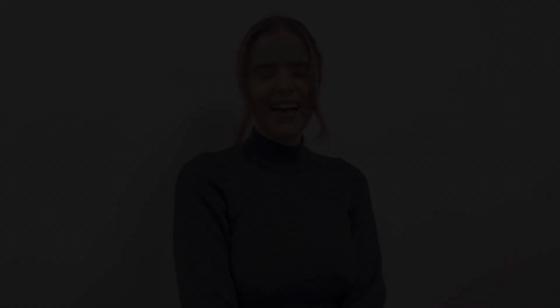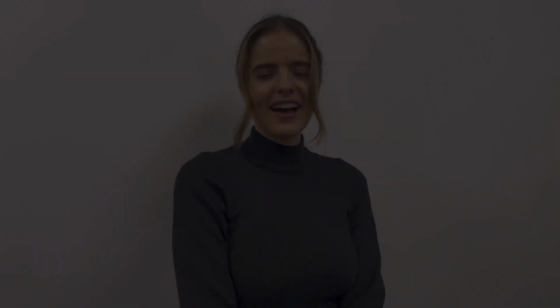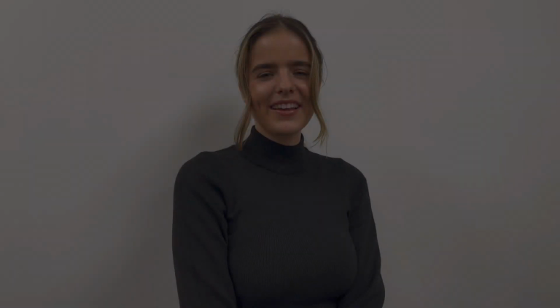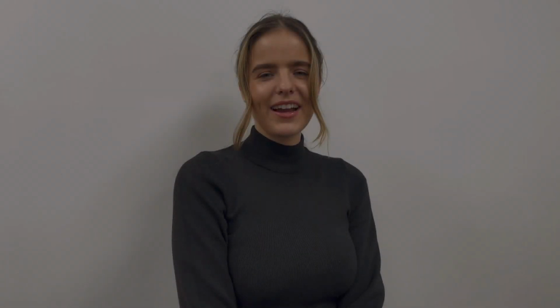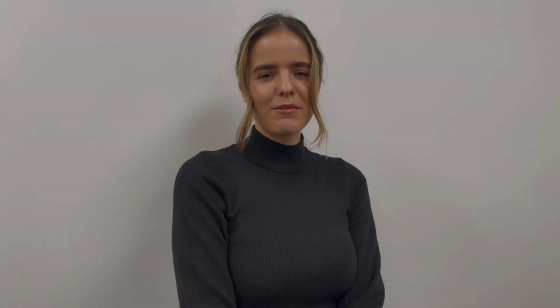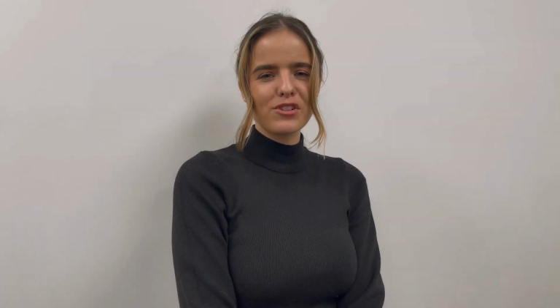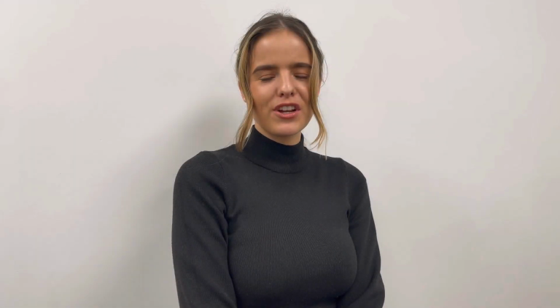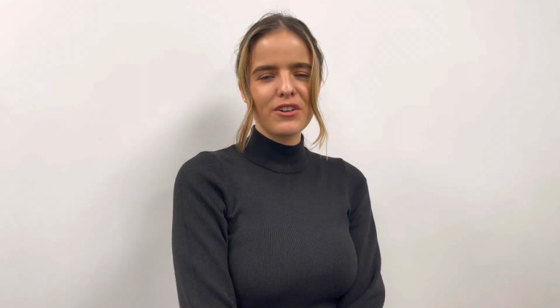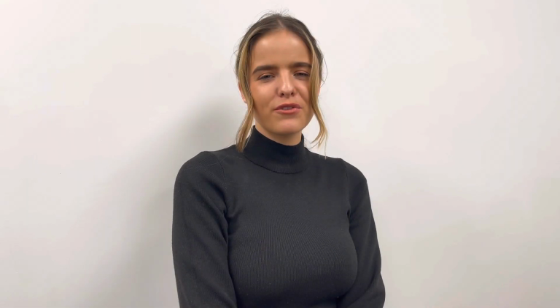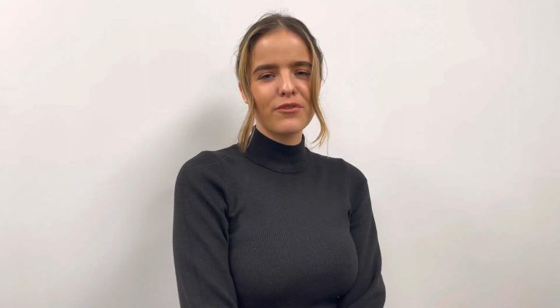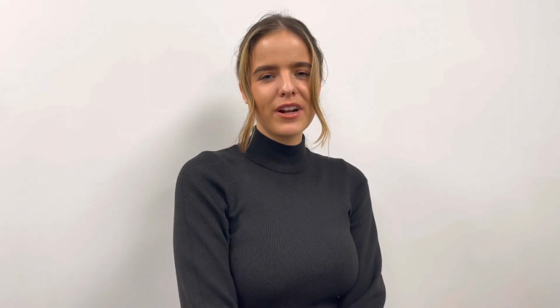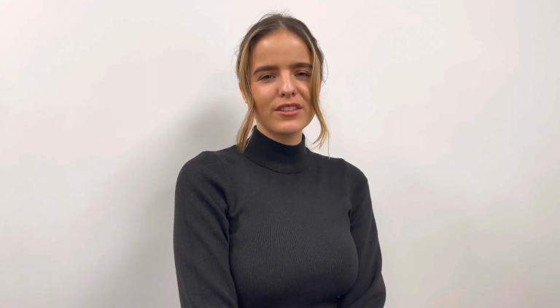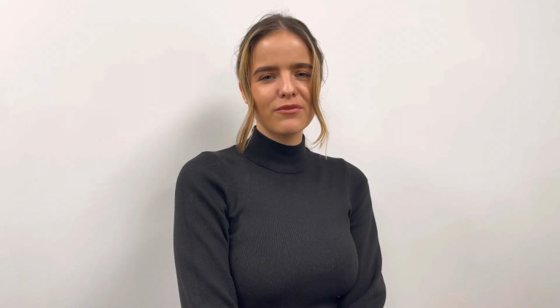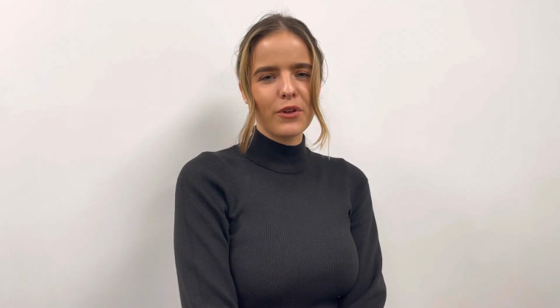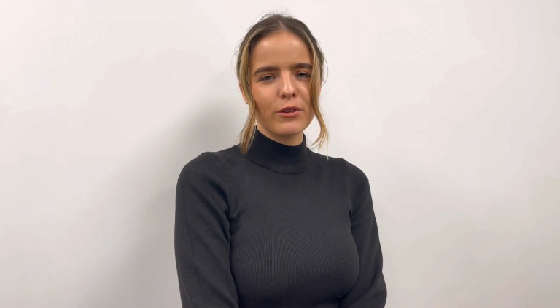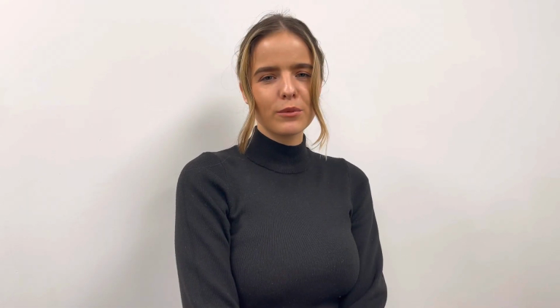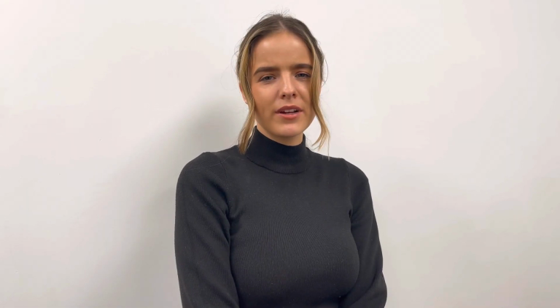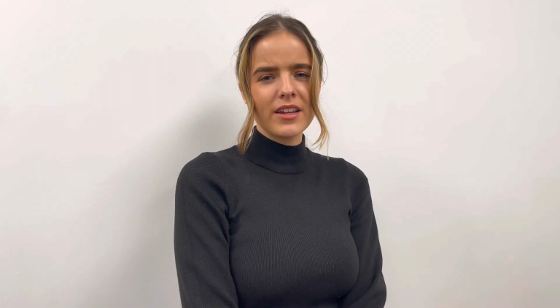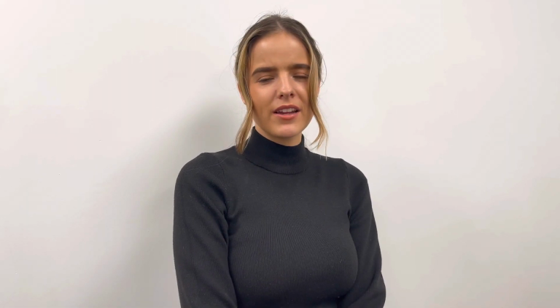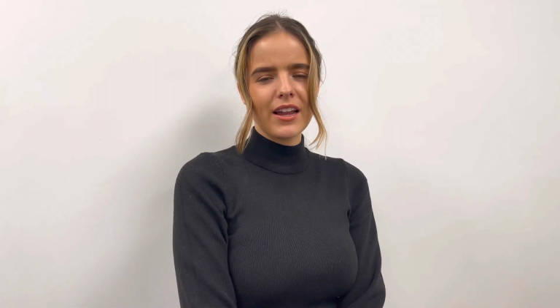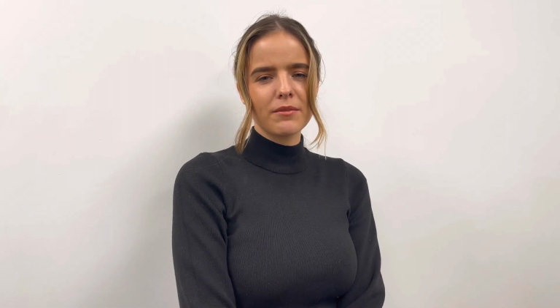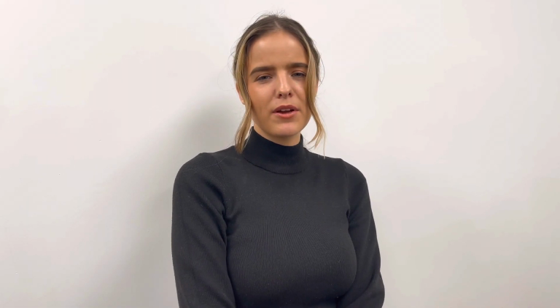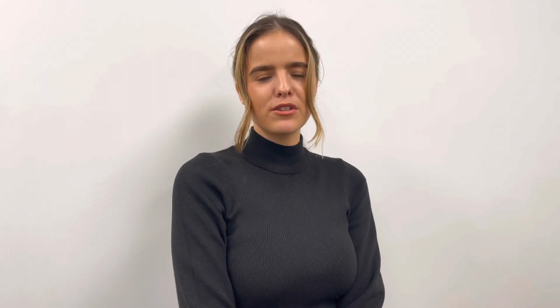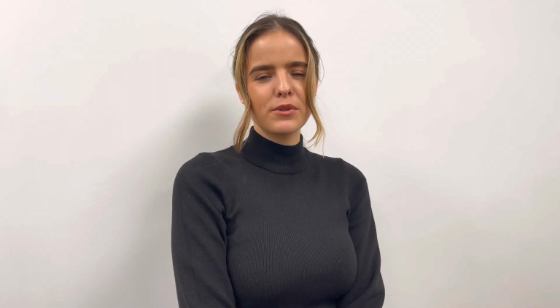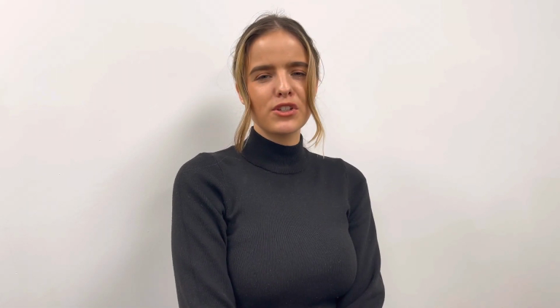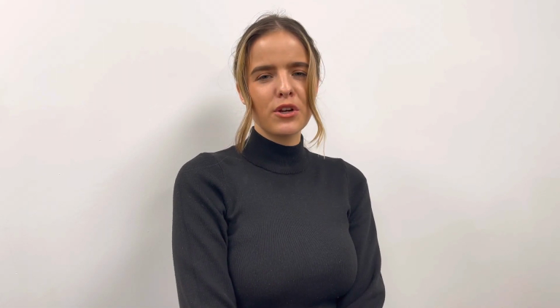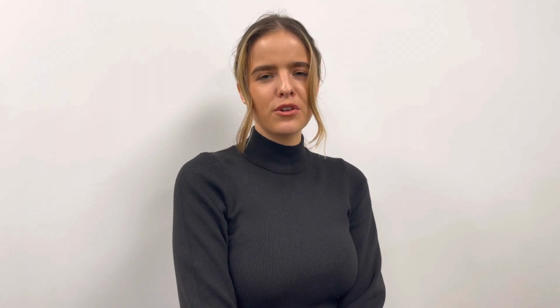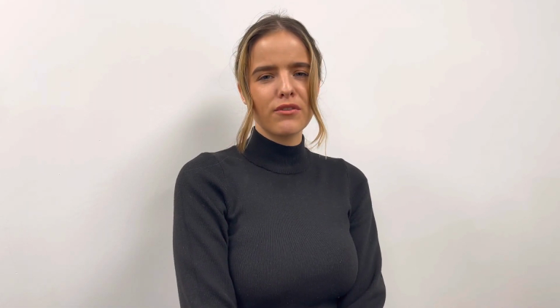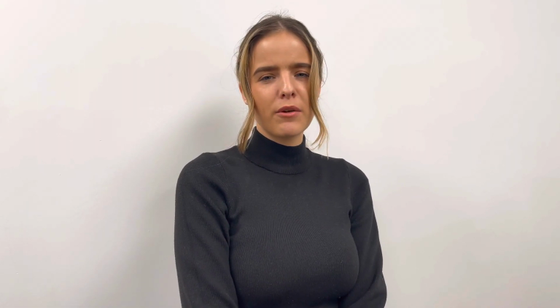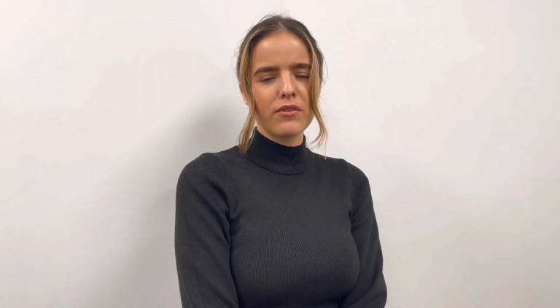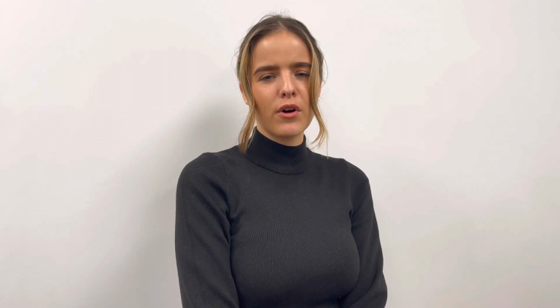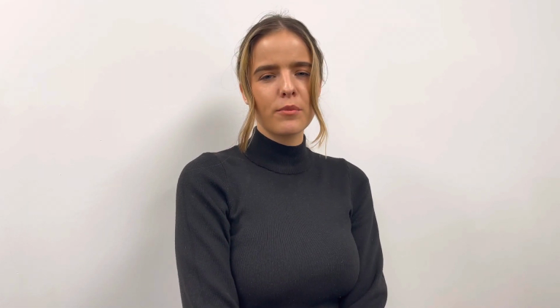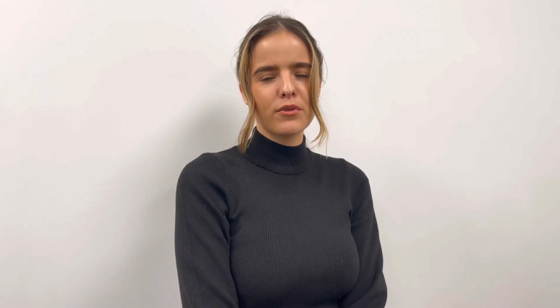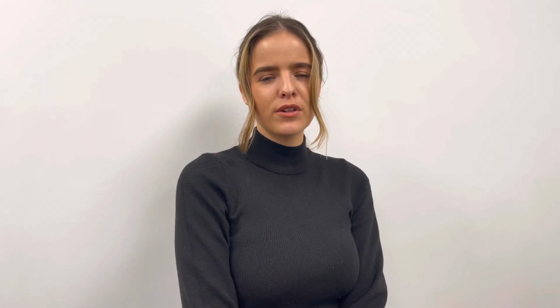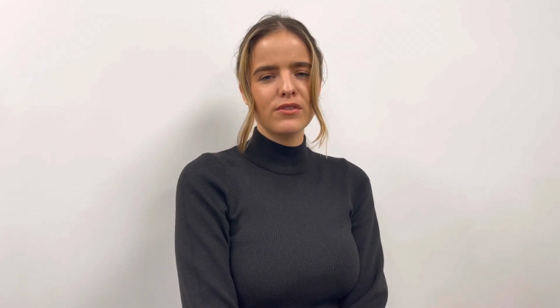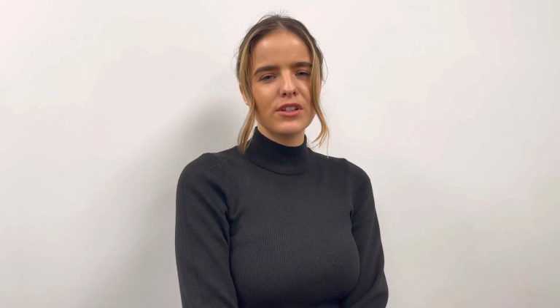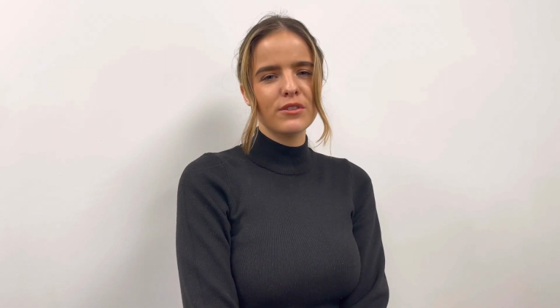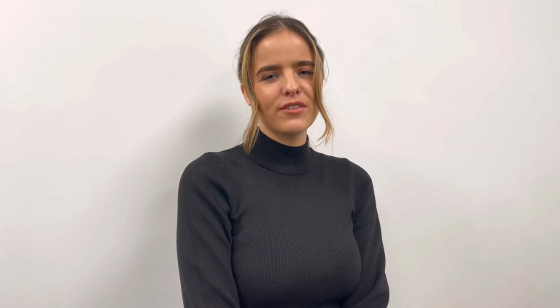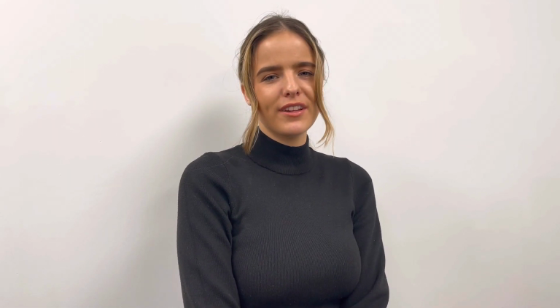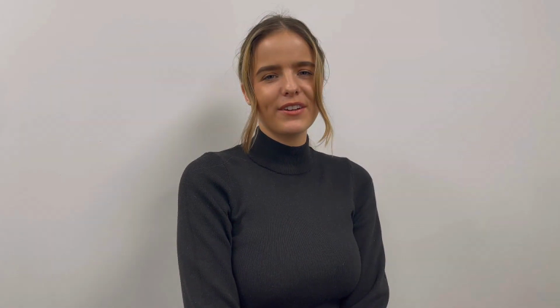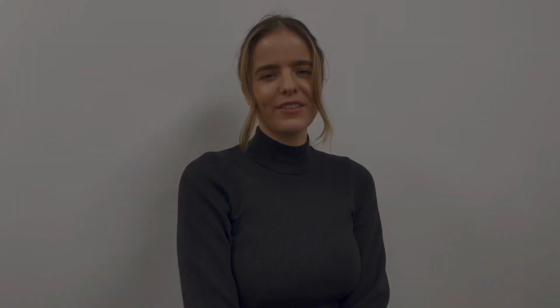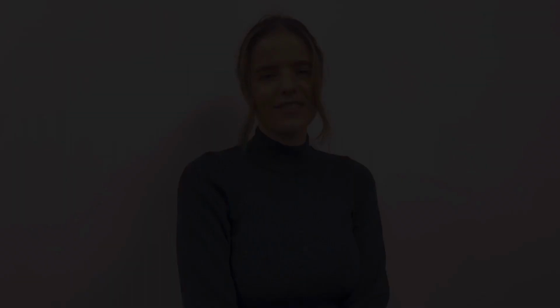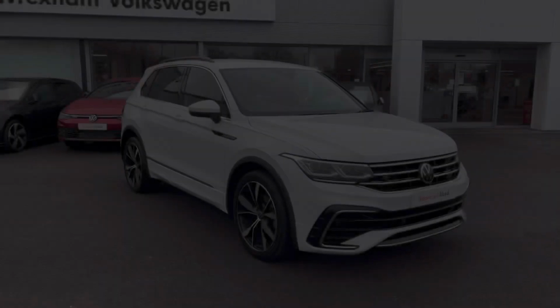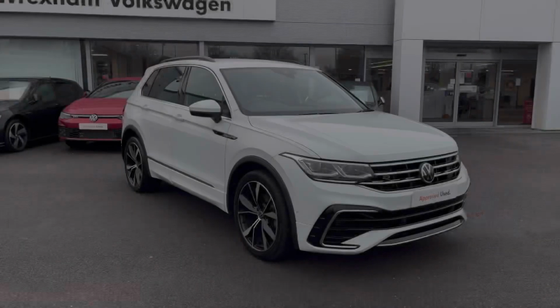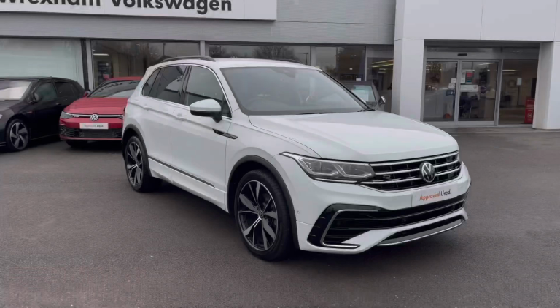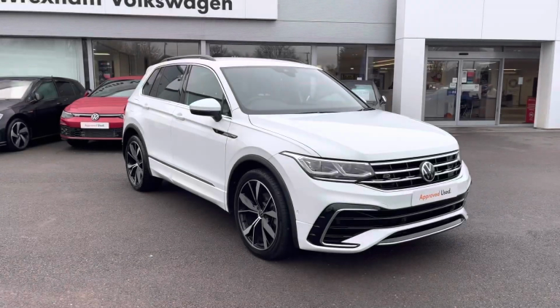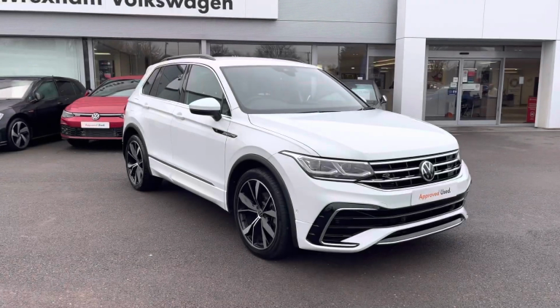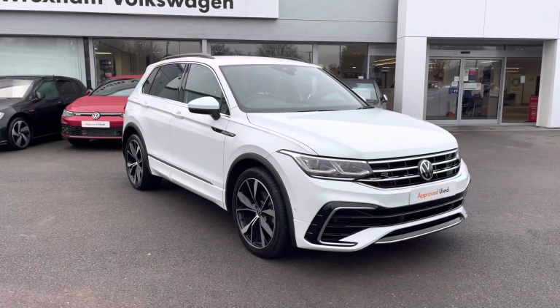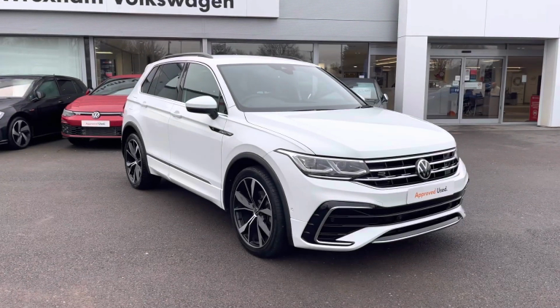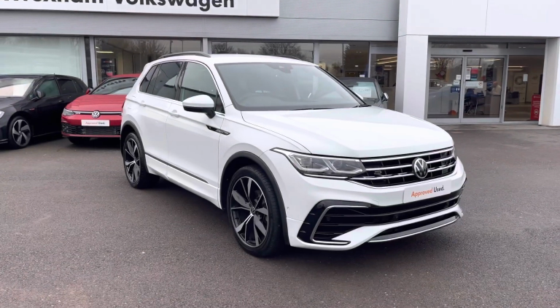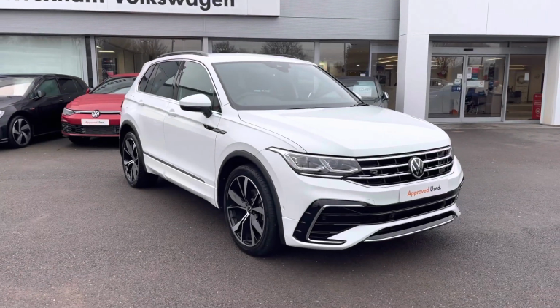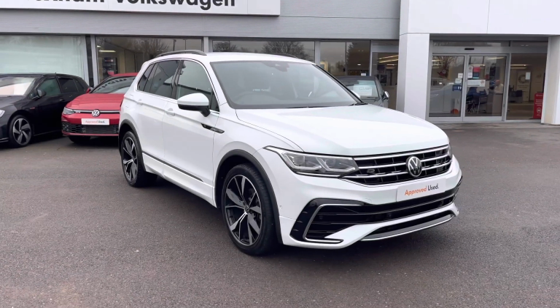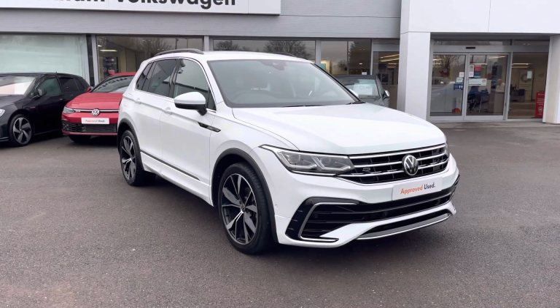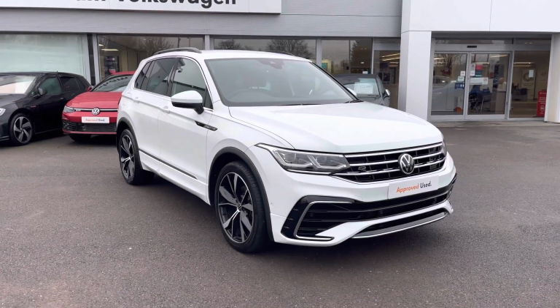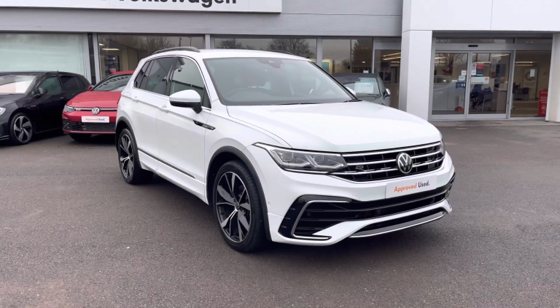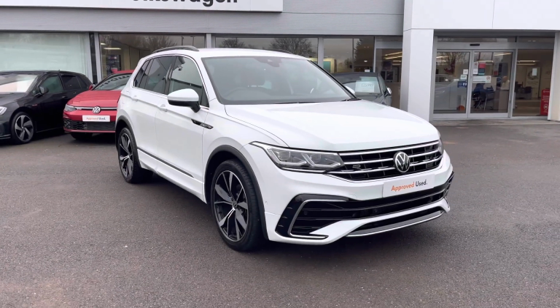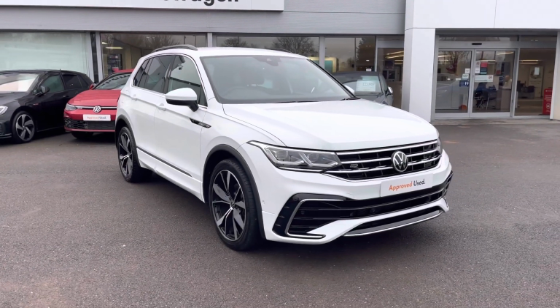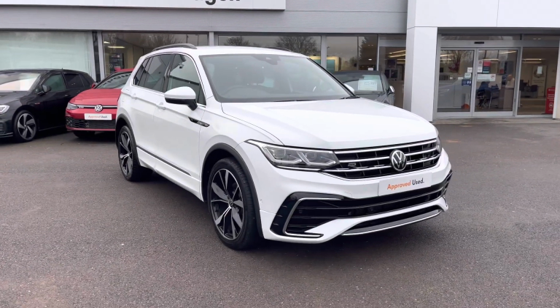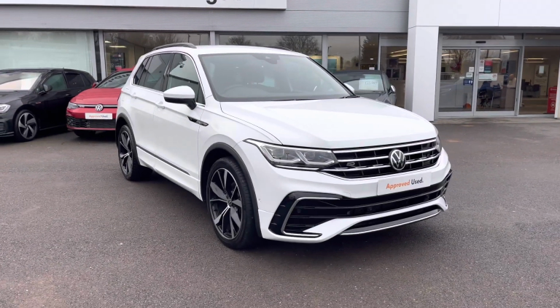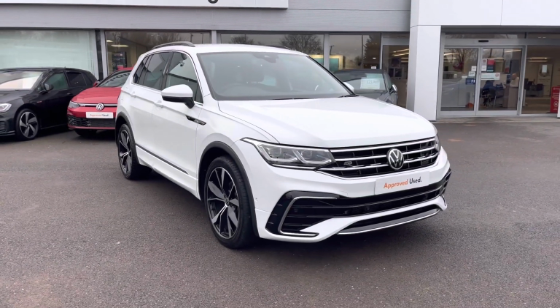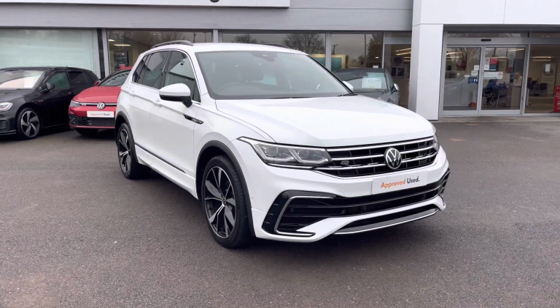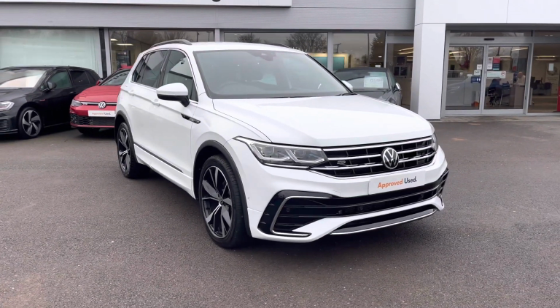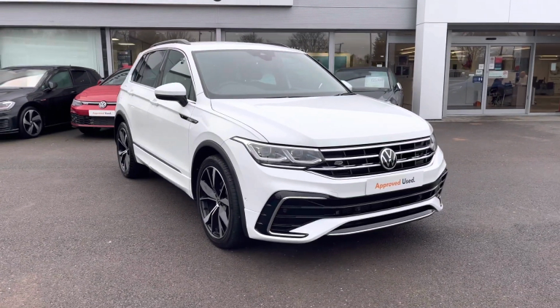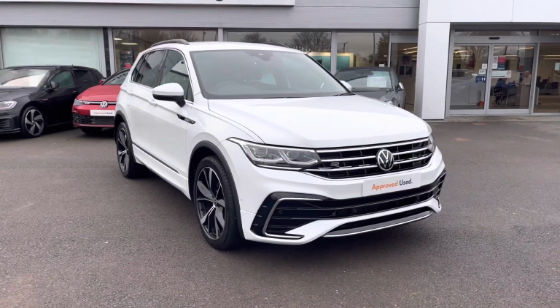Hi, I'm Shannon from Wrexham Volkswagen and I'm going to be showing you around our approved used vehicle. This is a Tiguan R-Line.